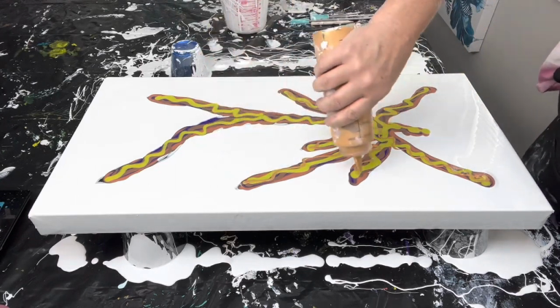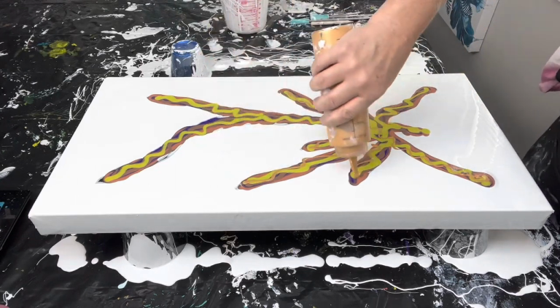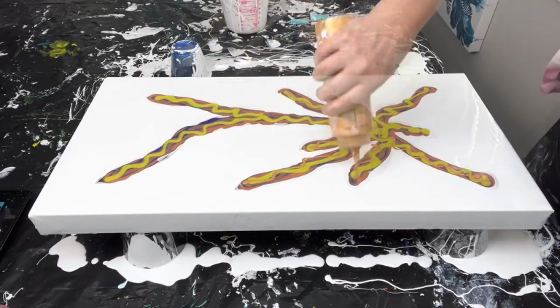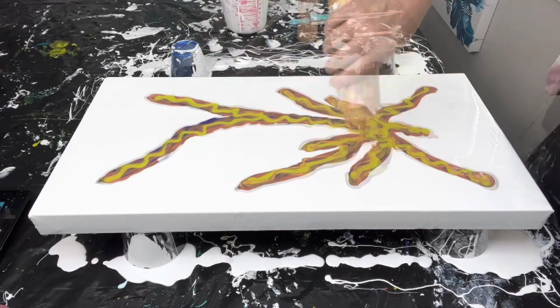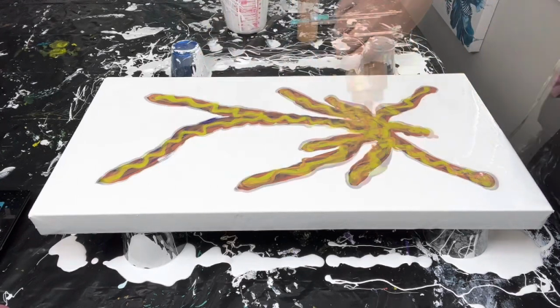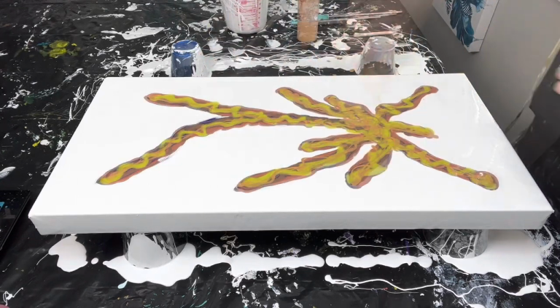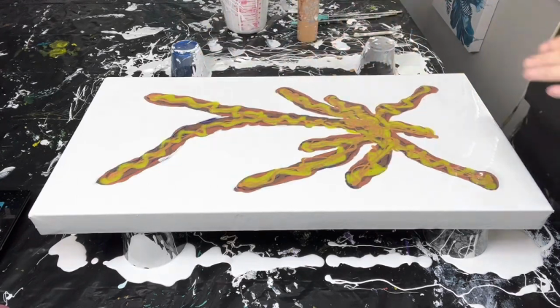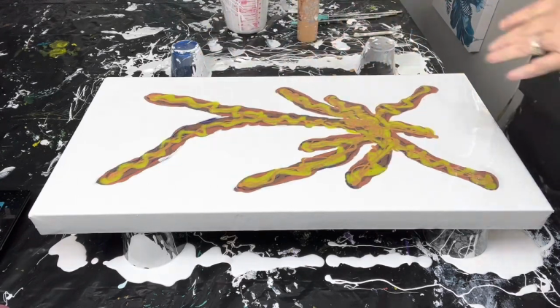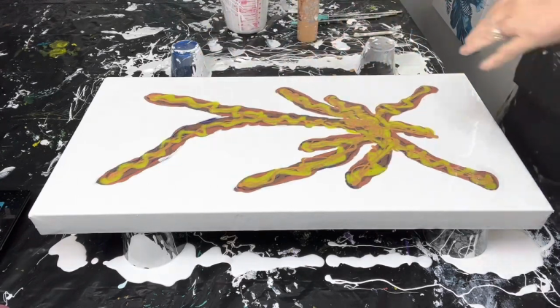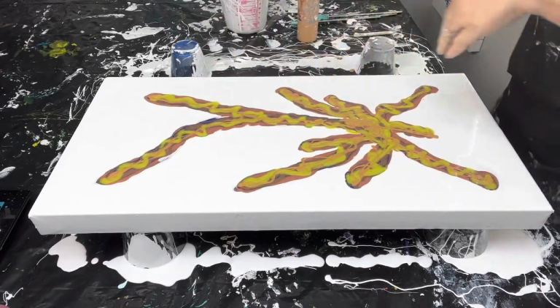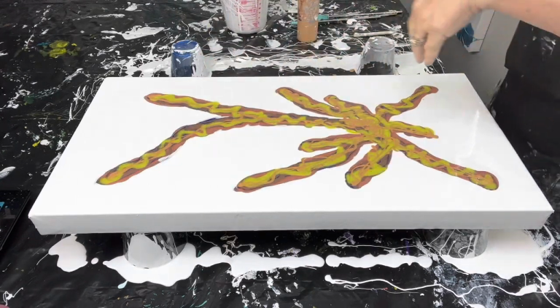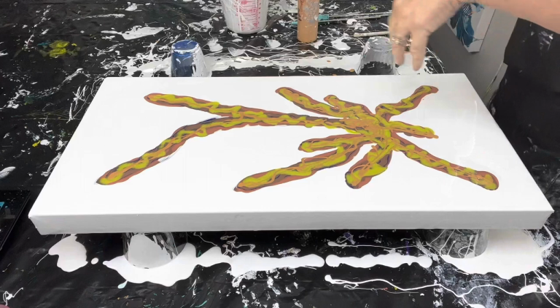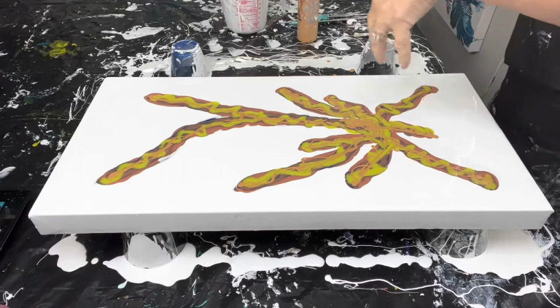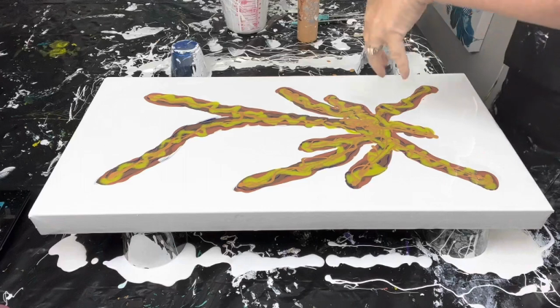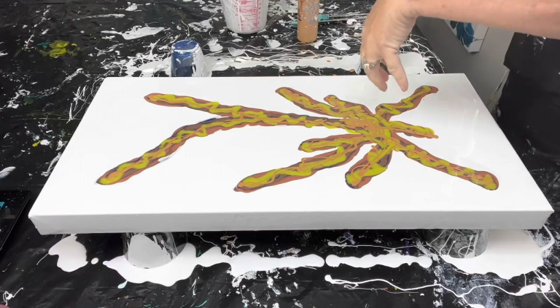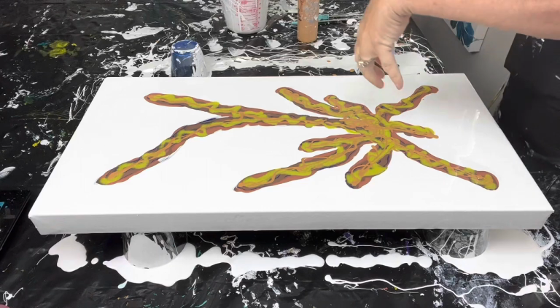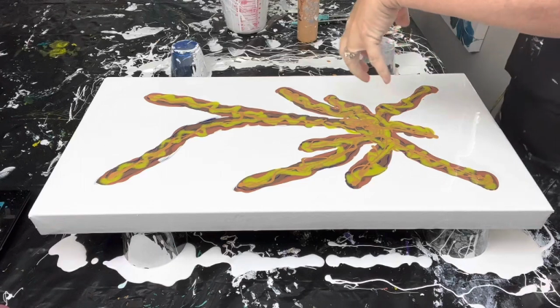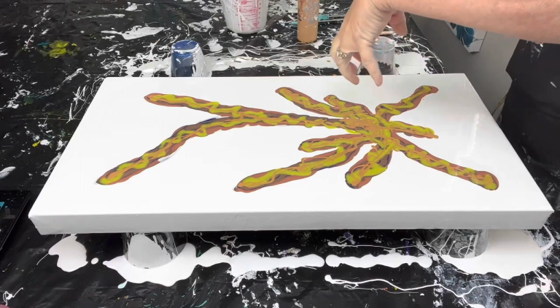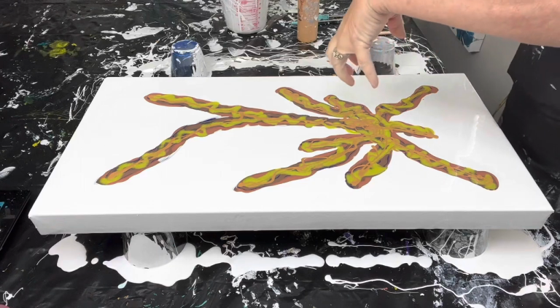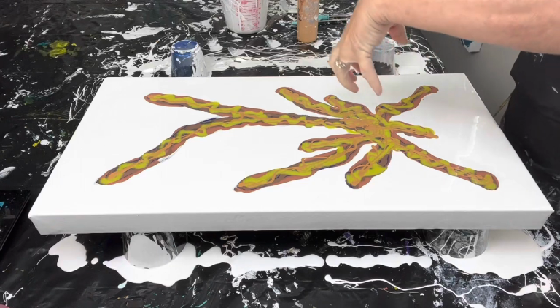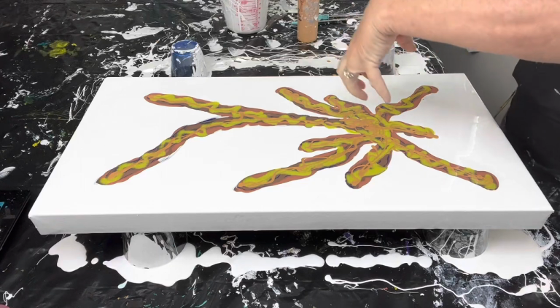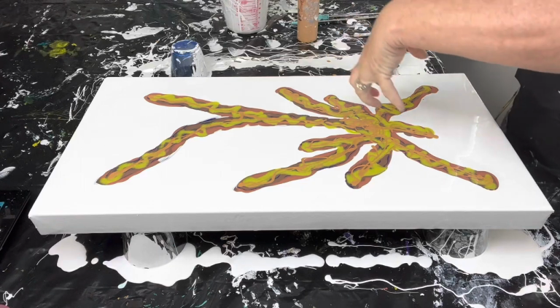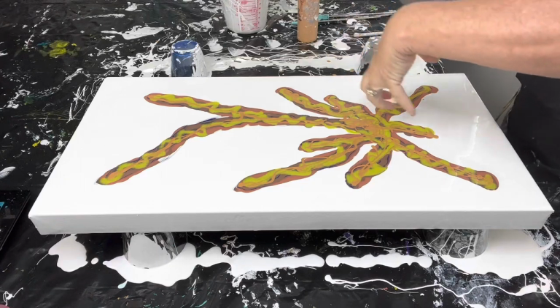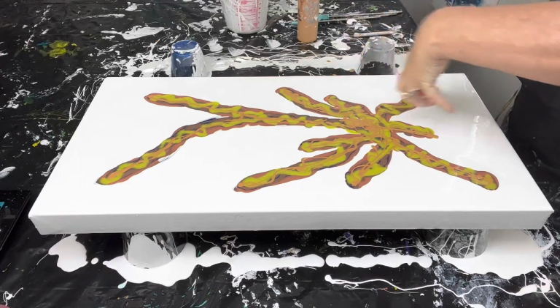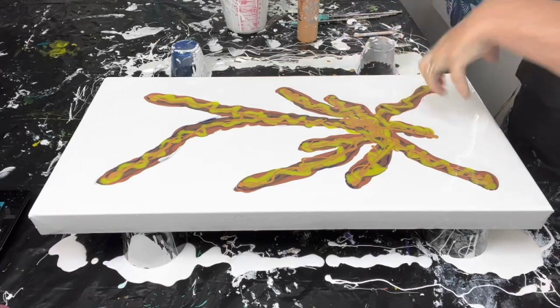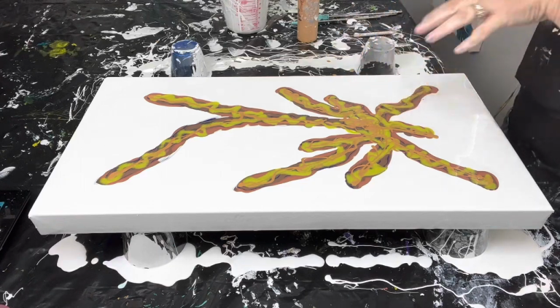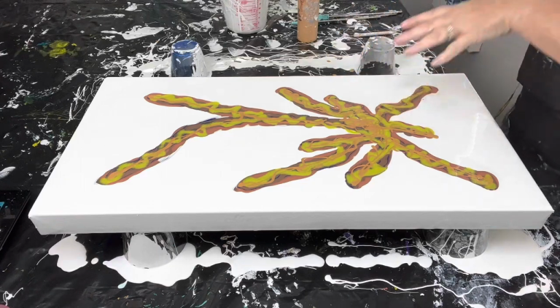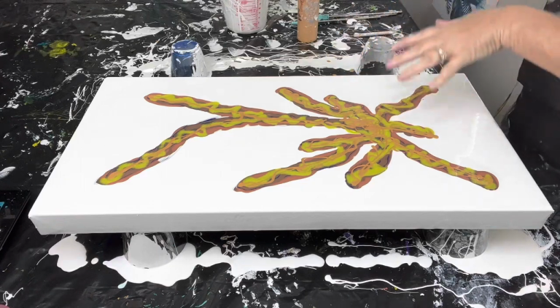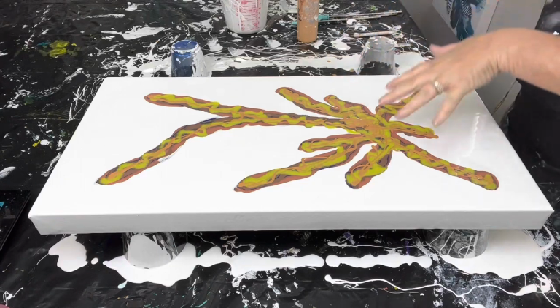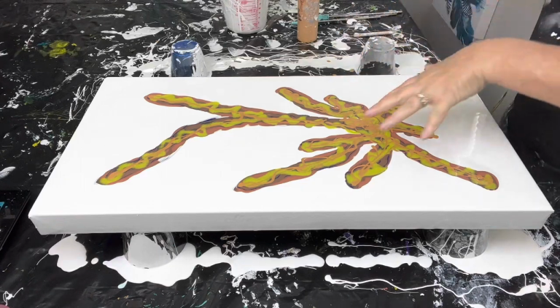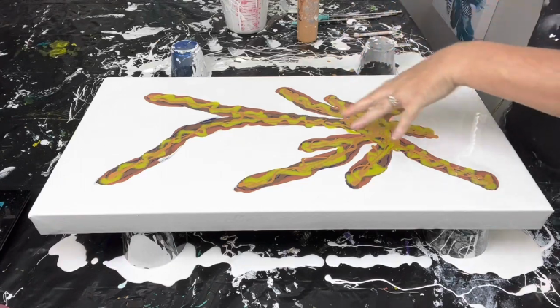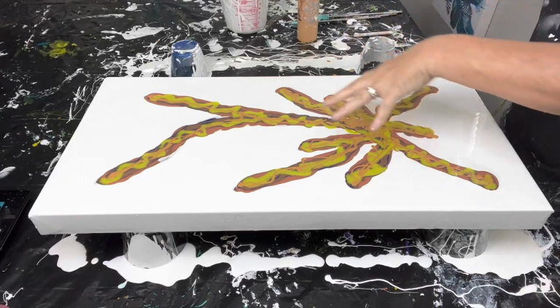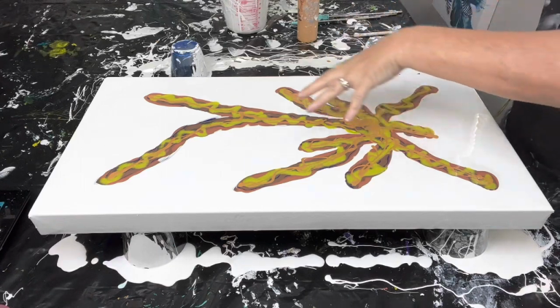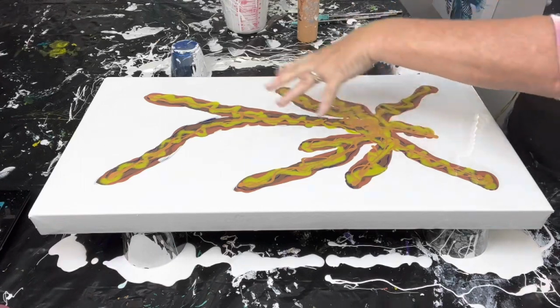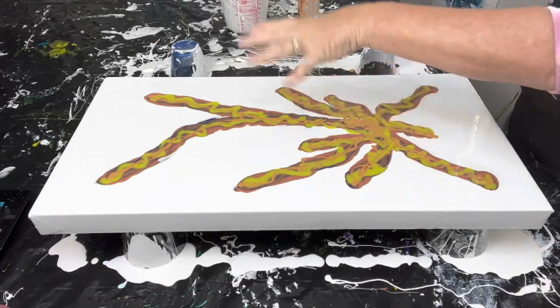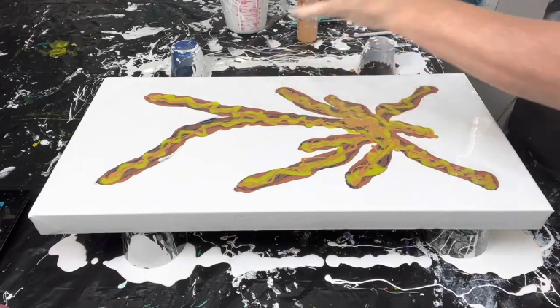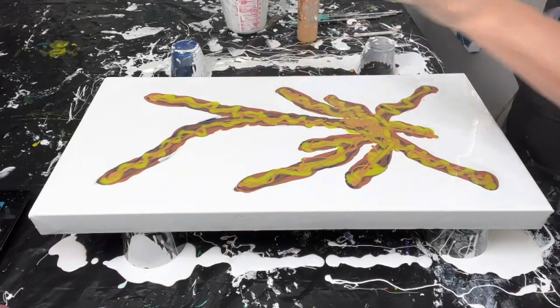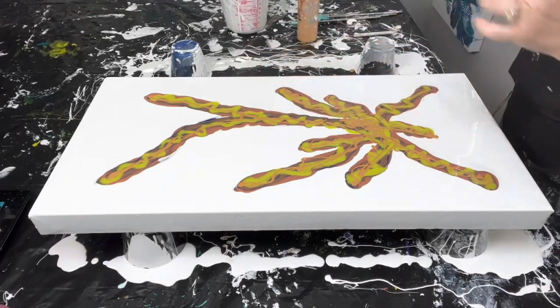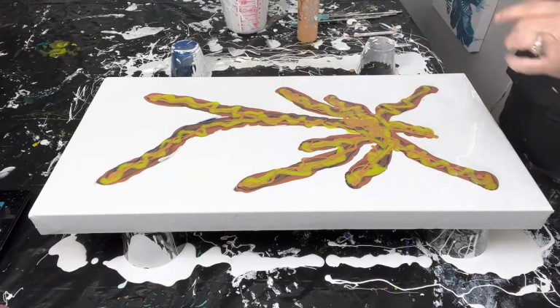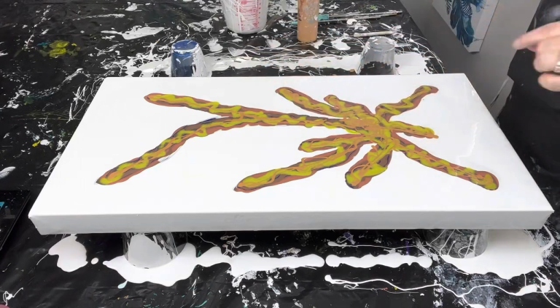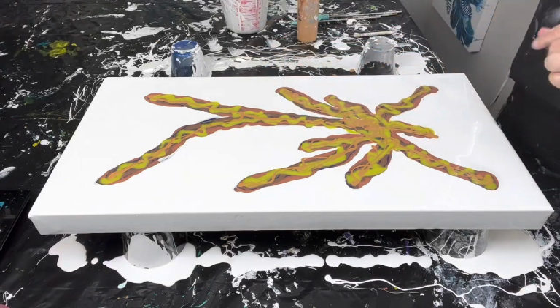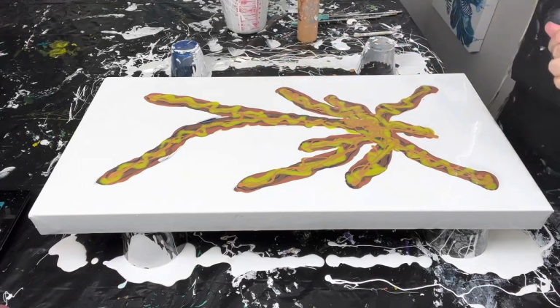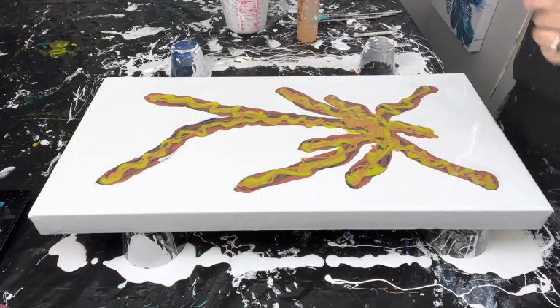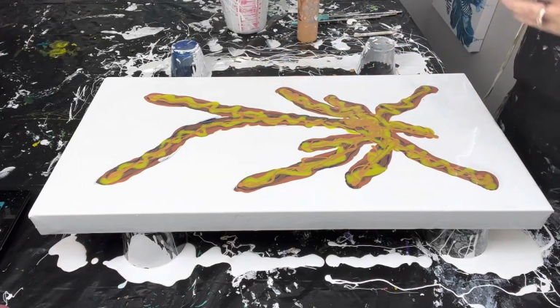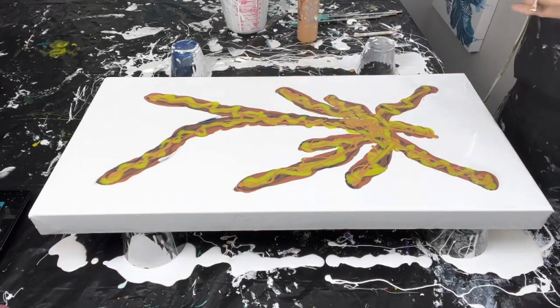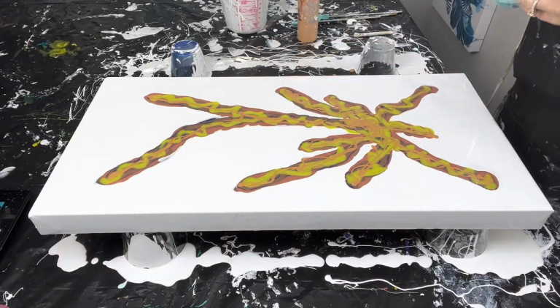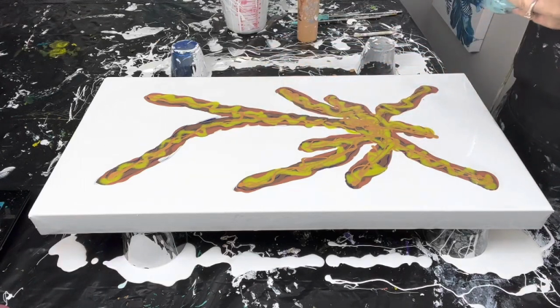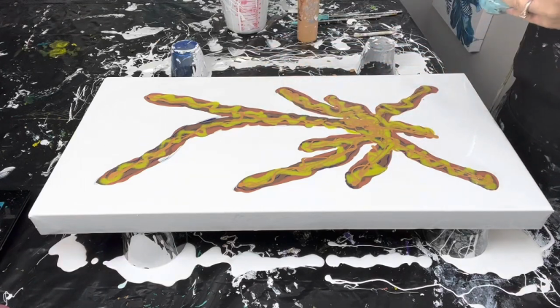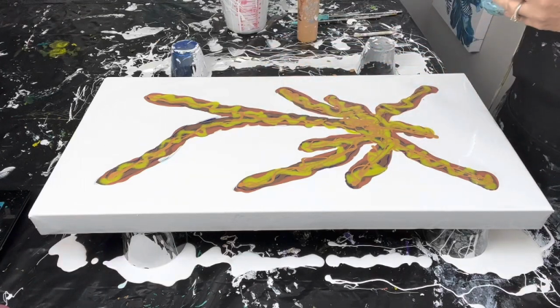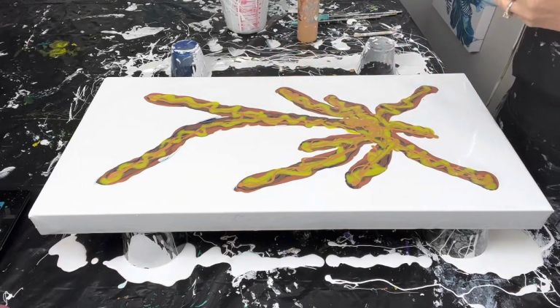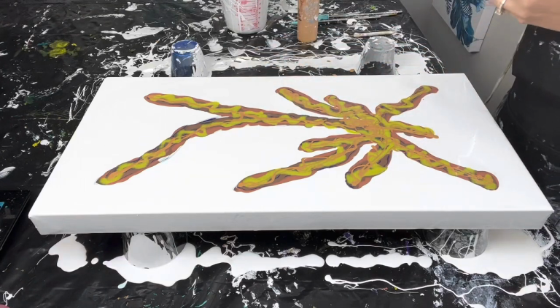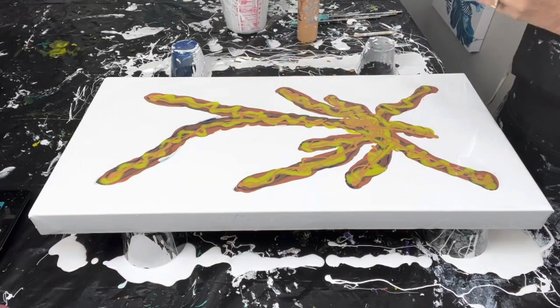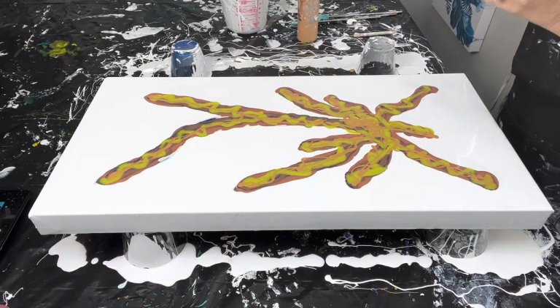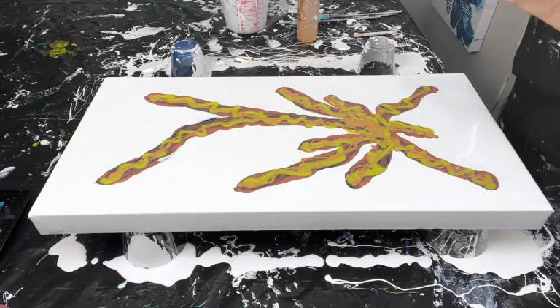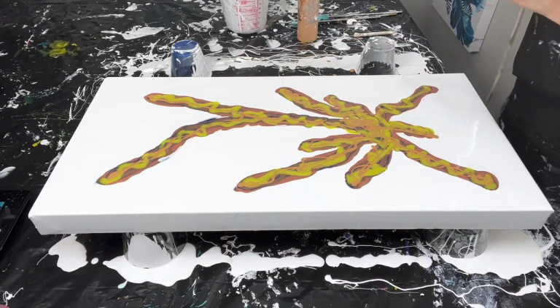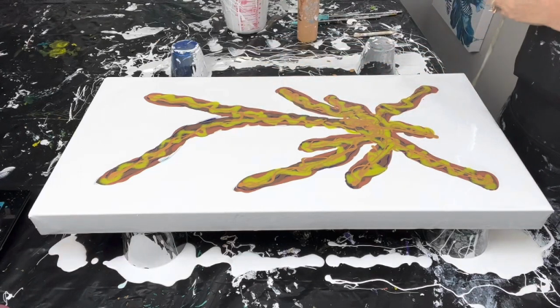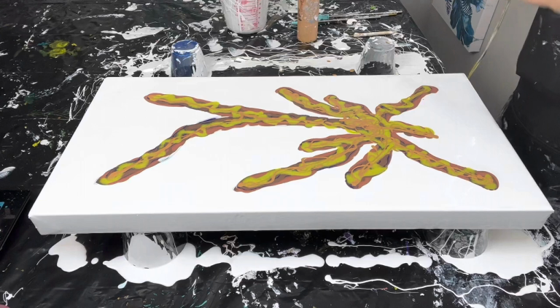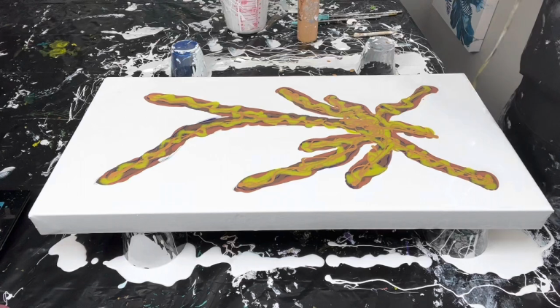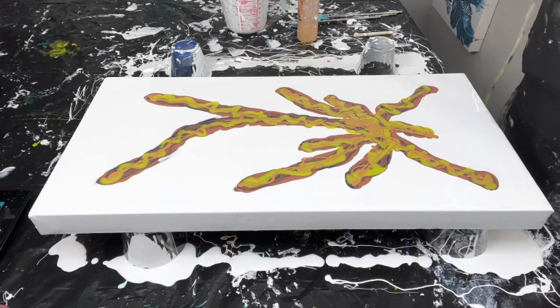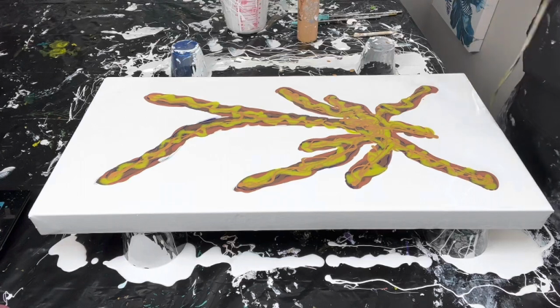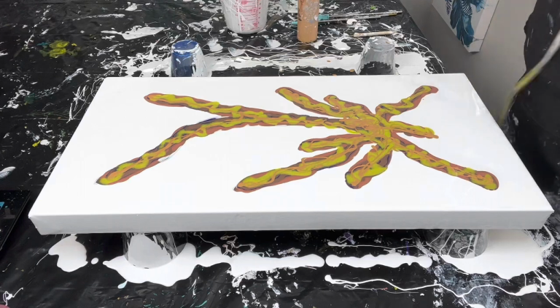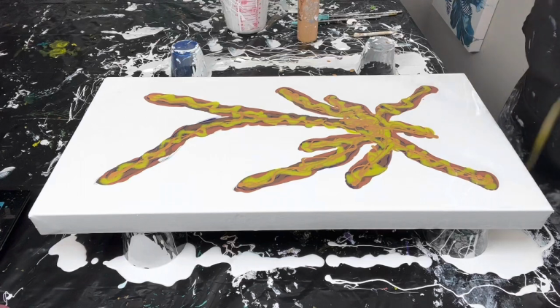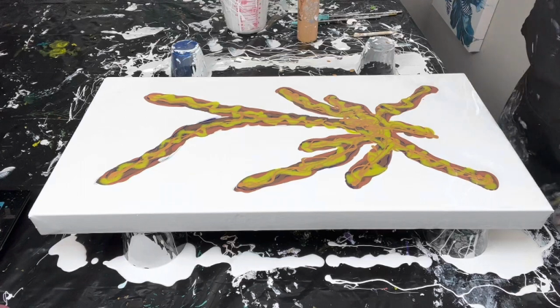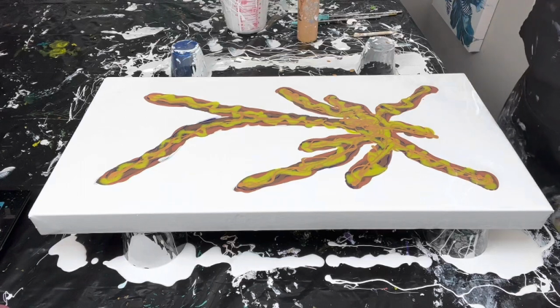All right, I'm going to work my way down this way and then back up through the canvas, so let's get going.